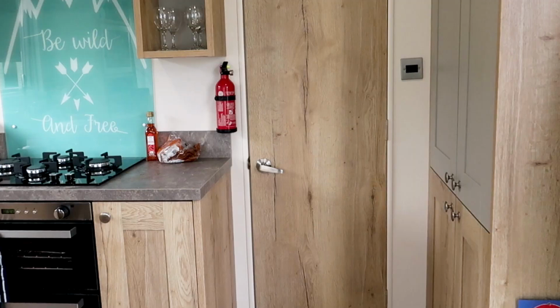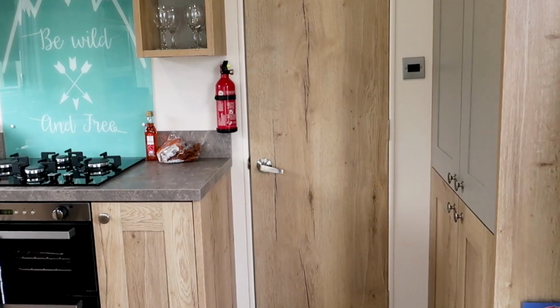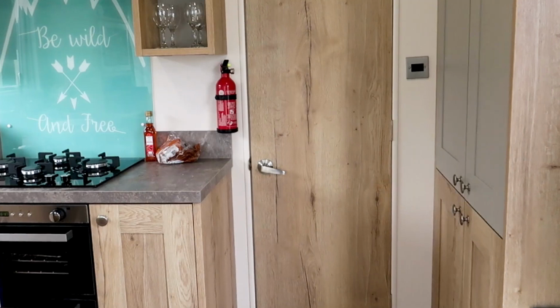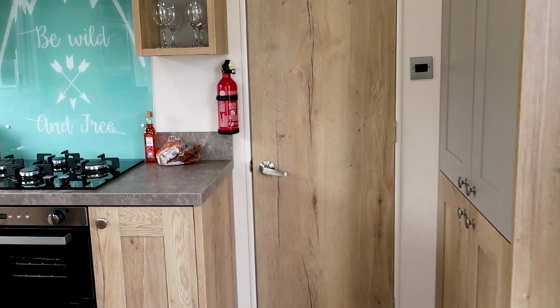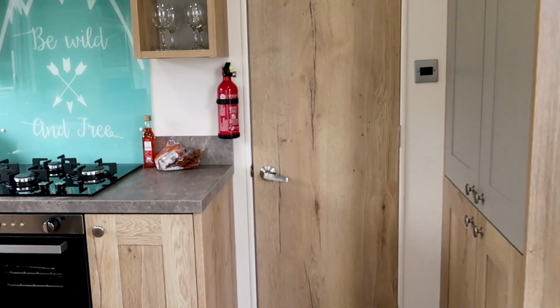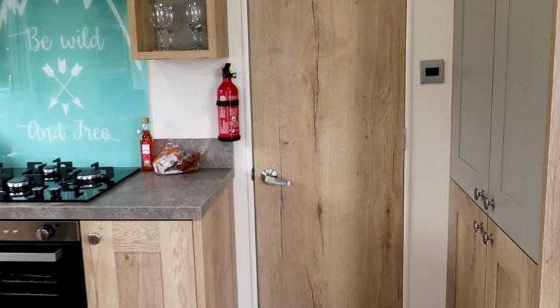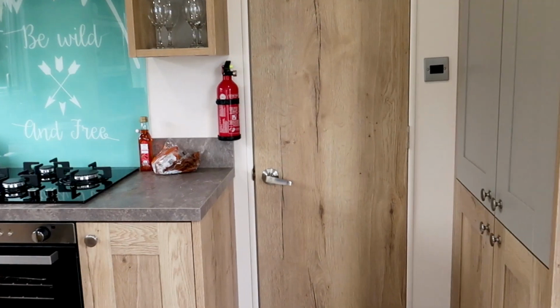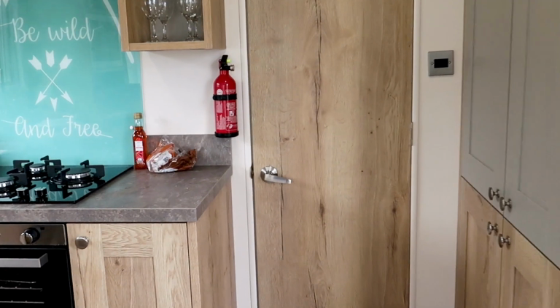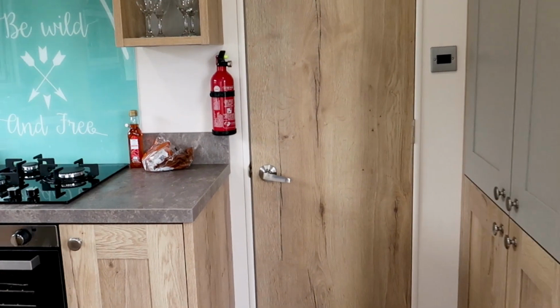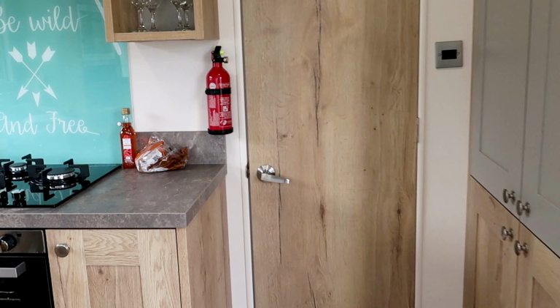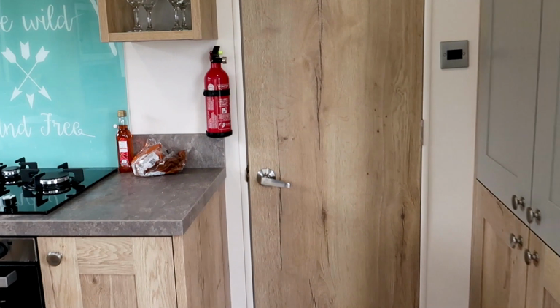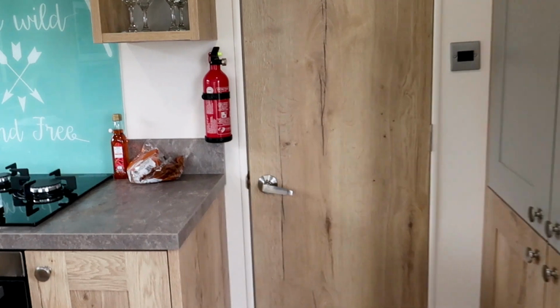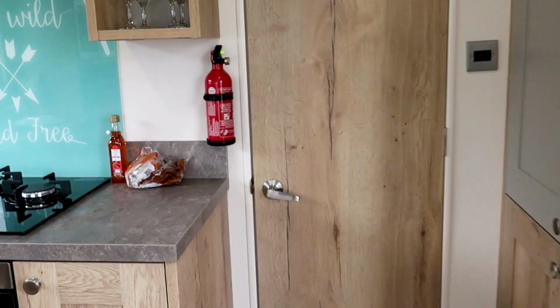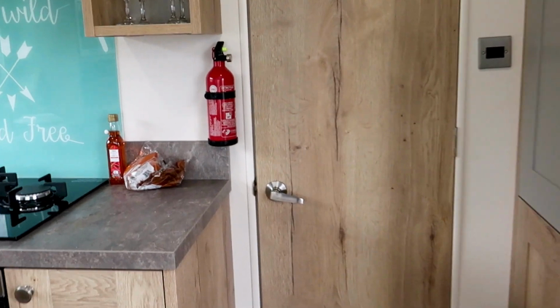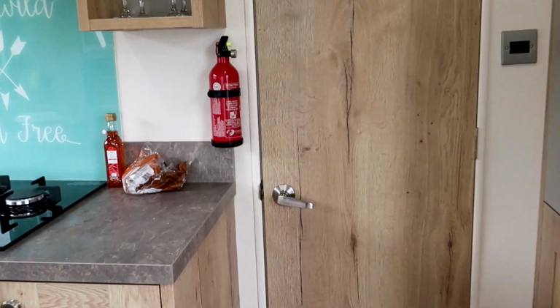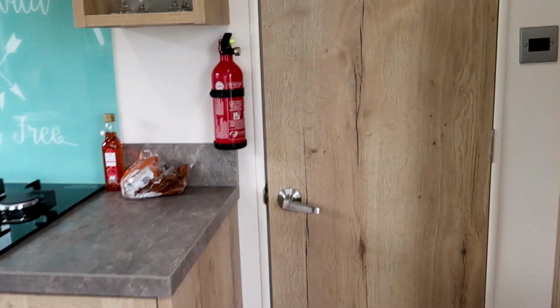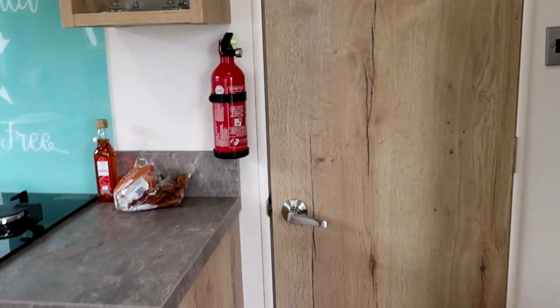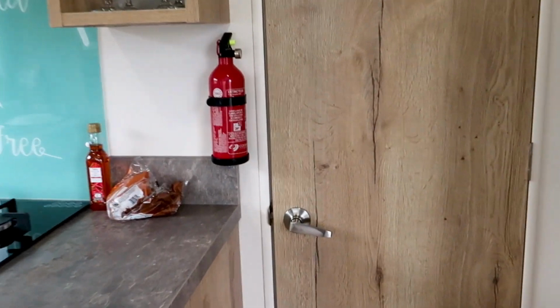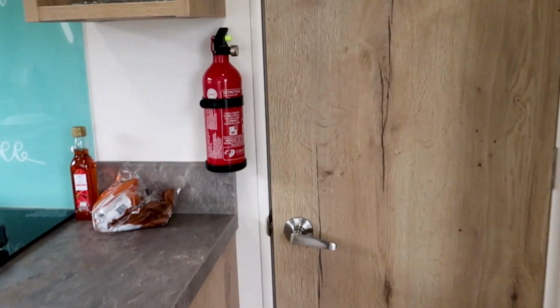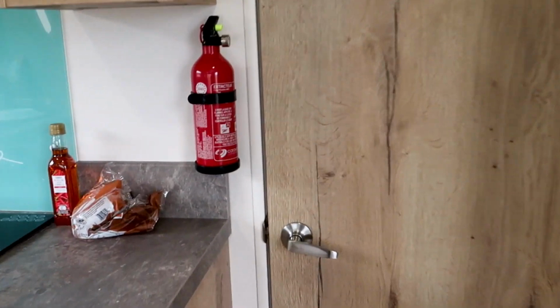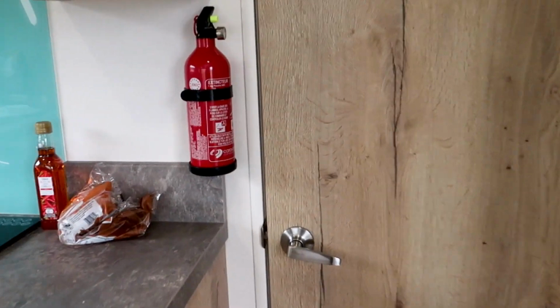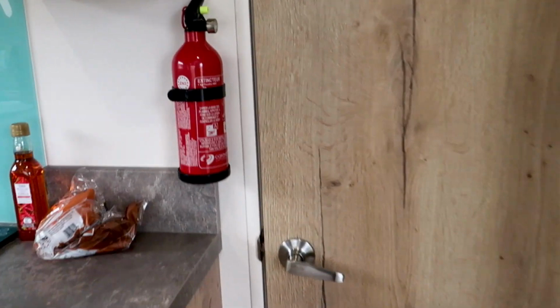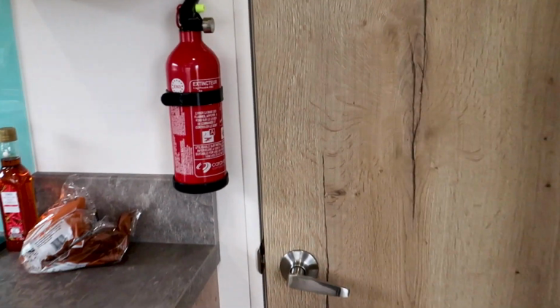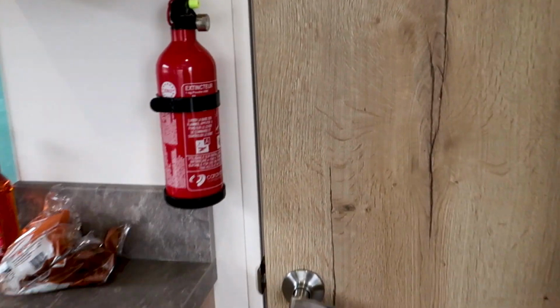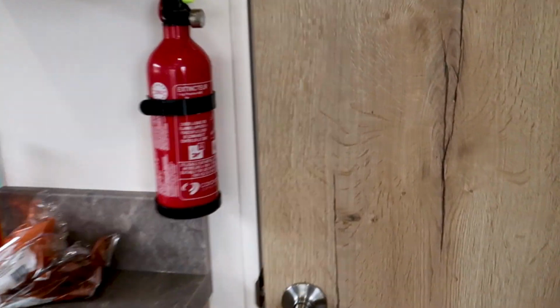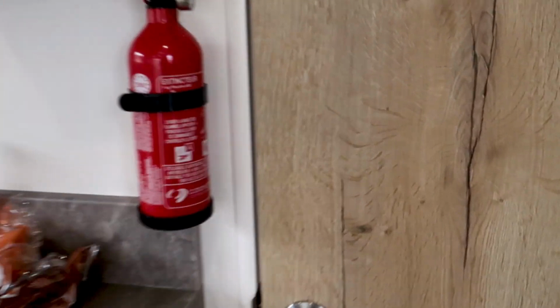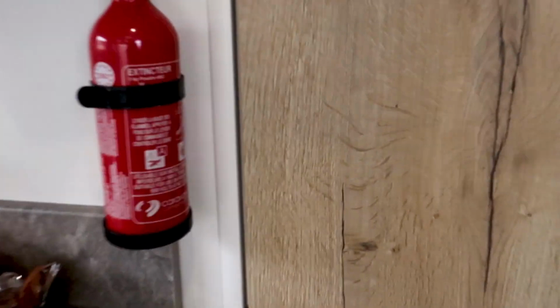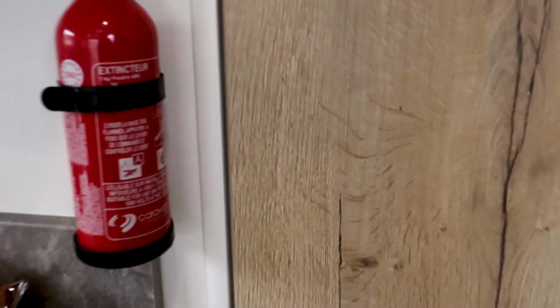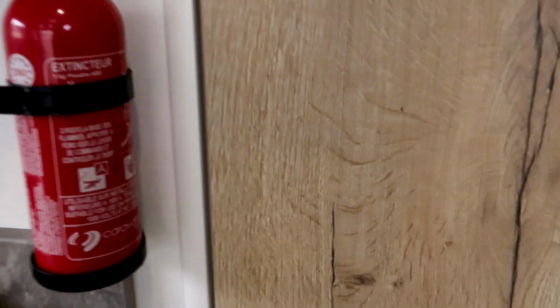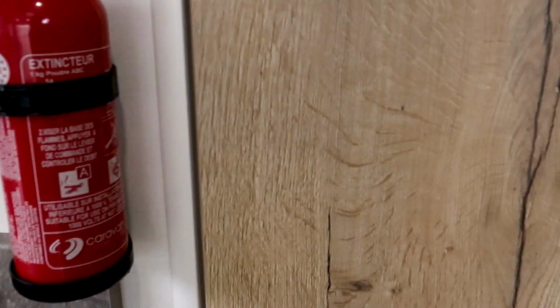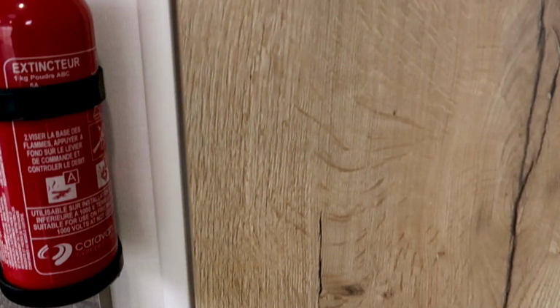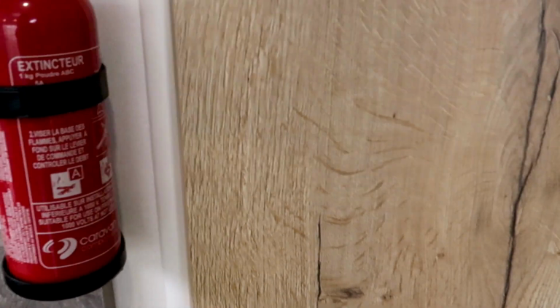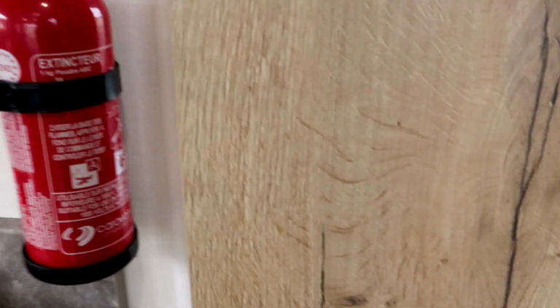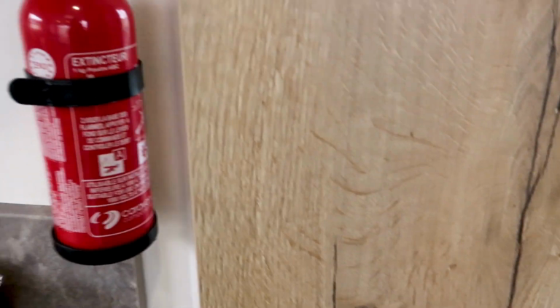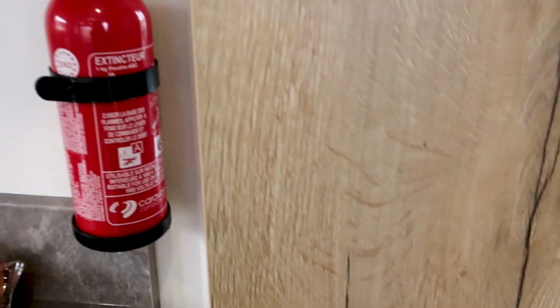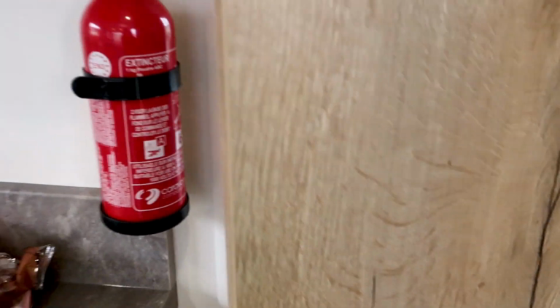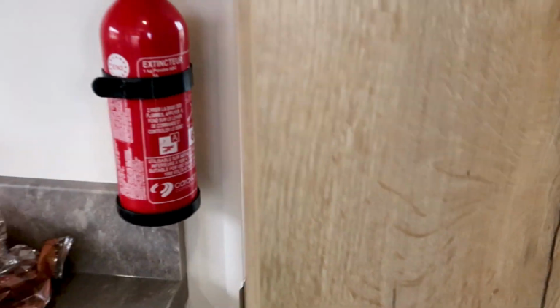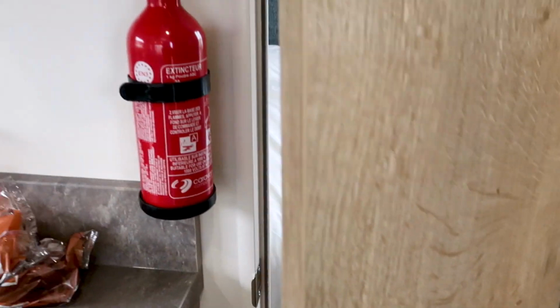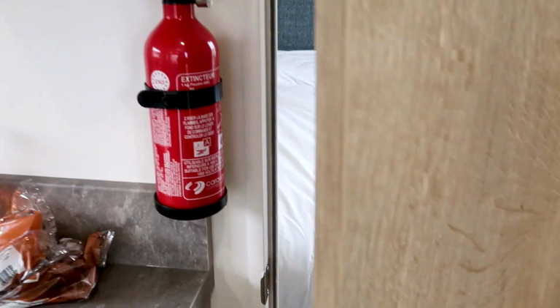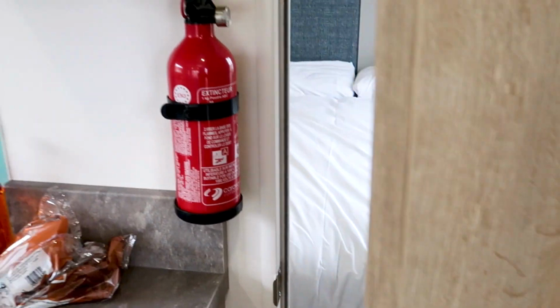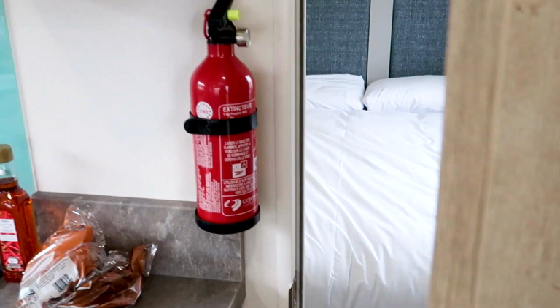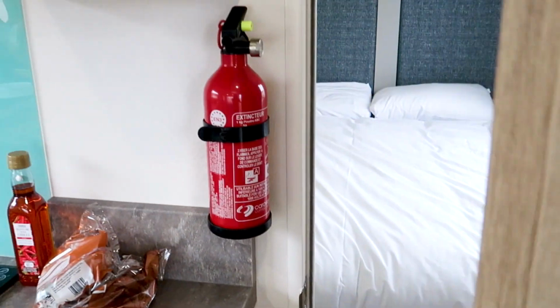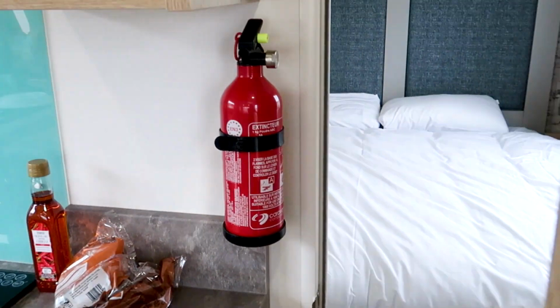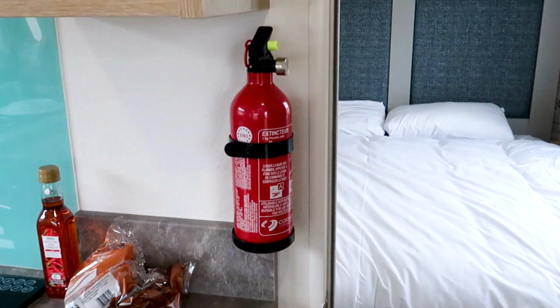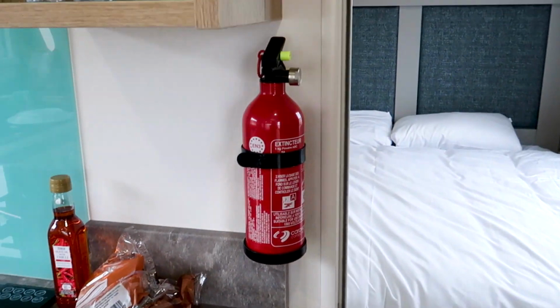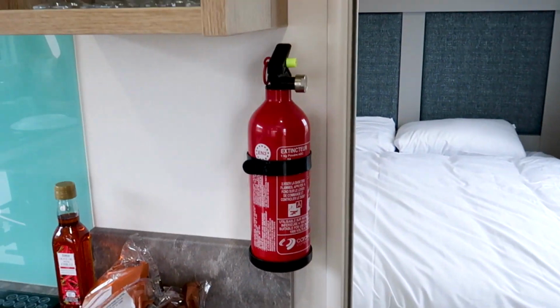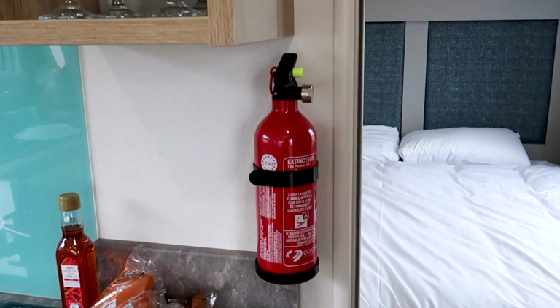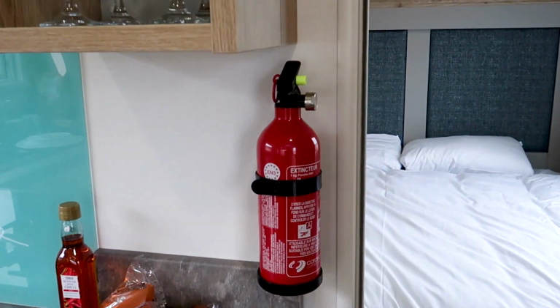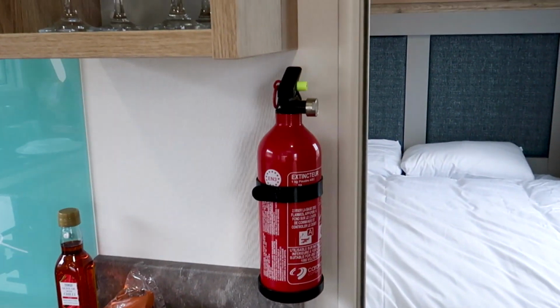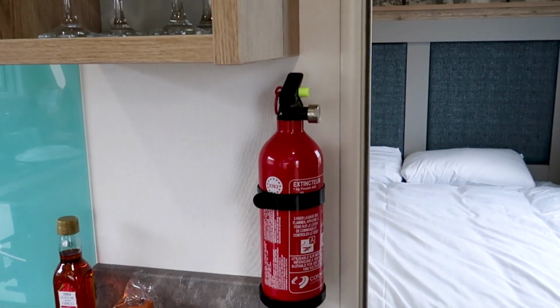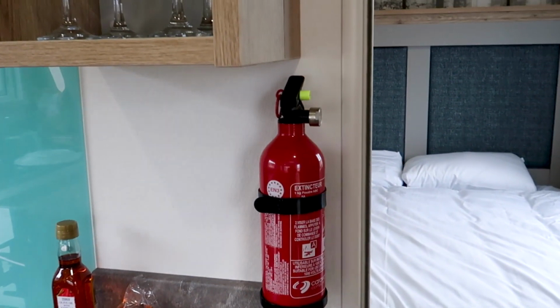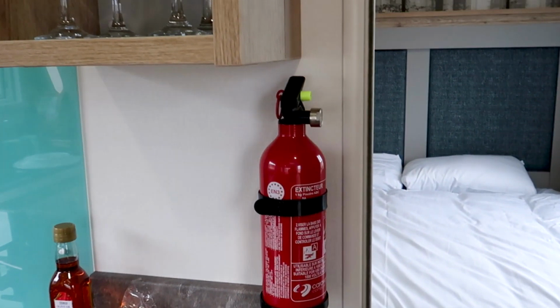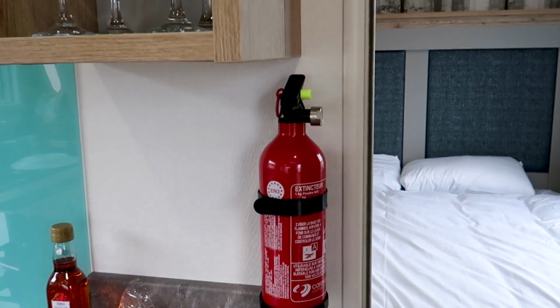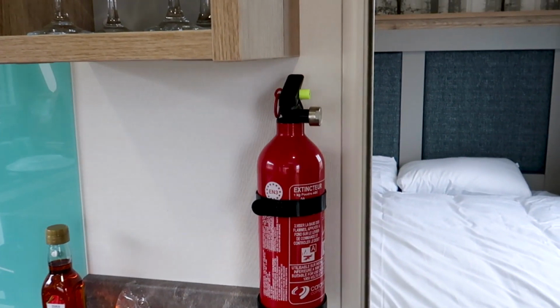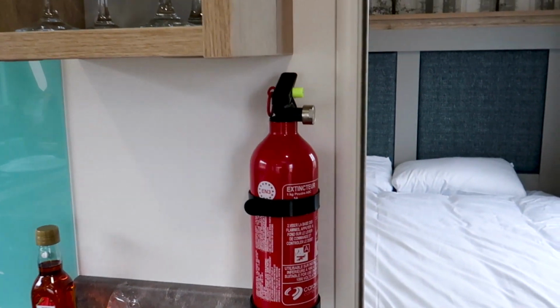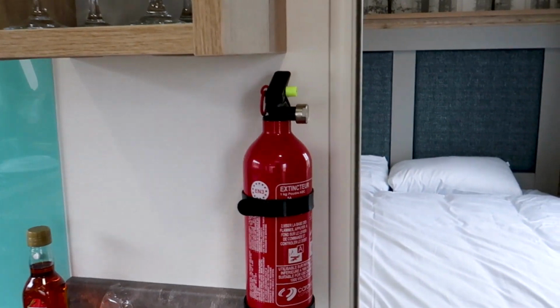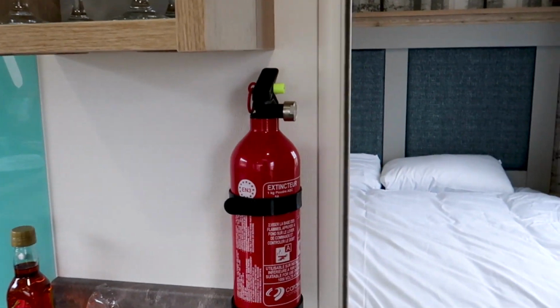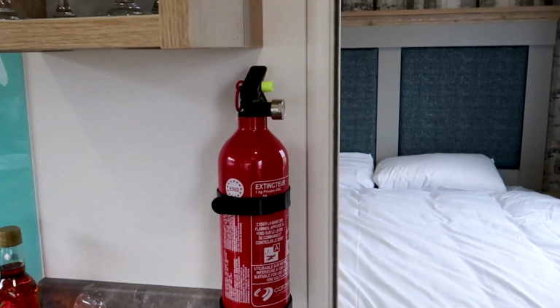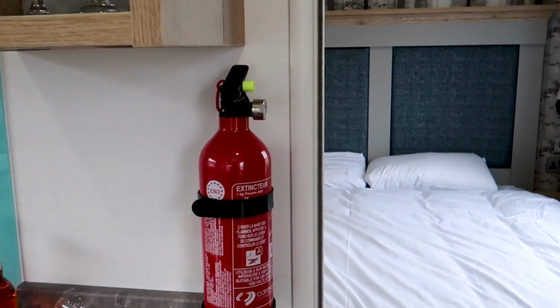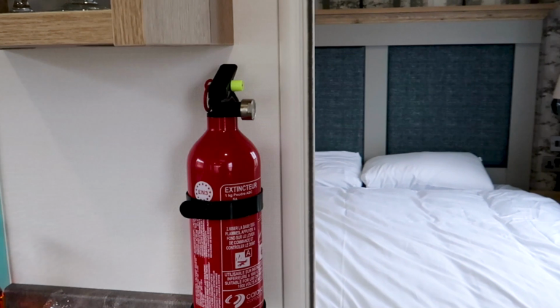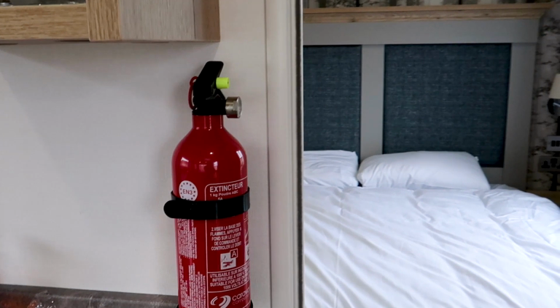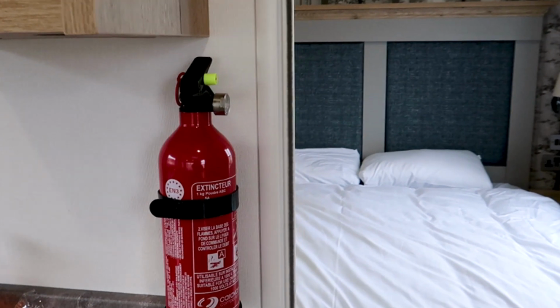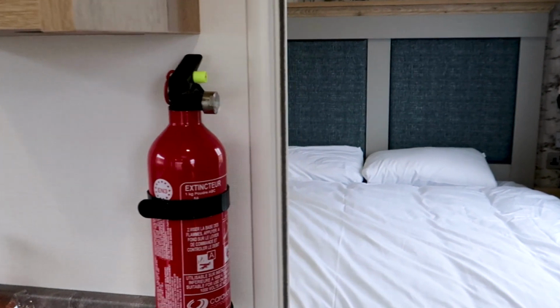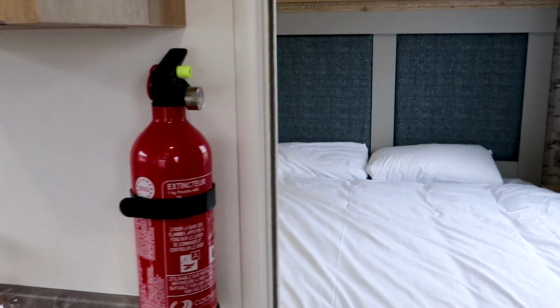Next we'll just go through this door here to the bedroom. Oh yeah, and there's a fire extinguisher — very important.